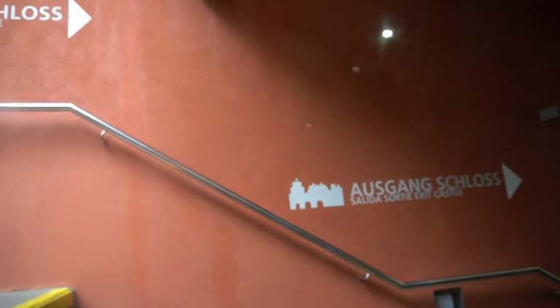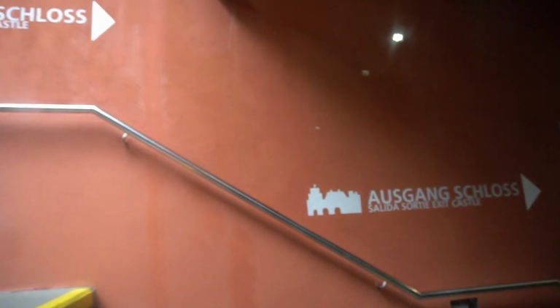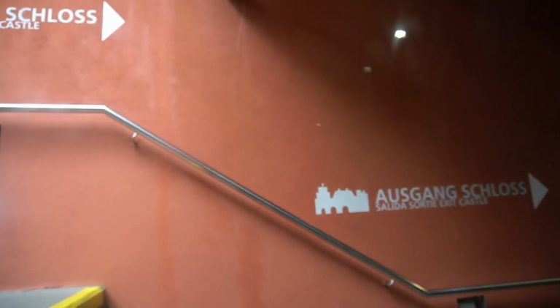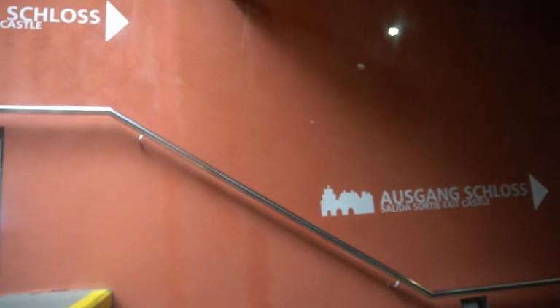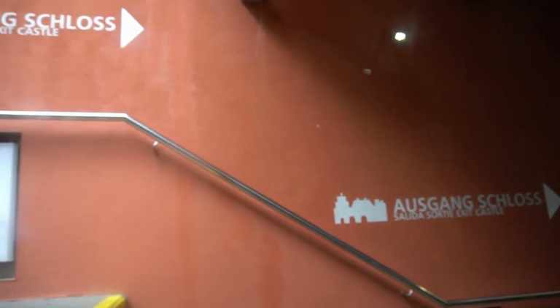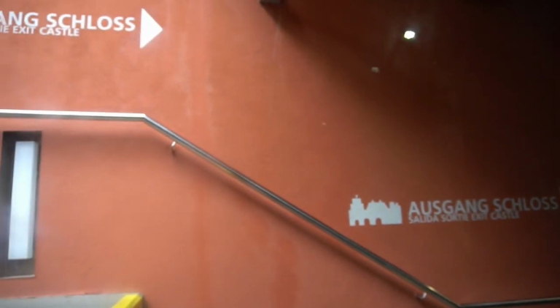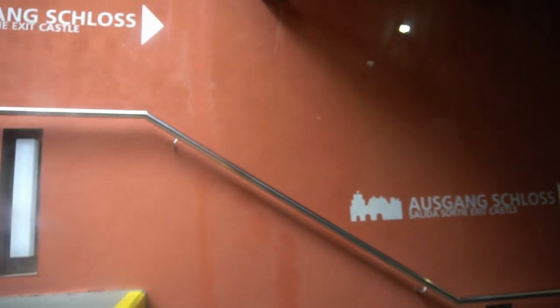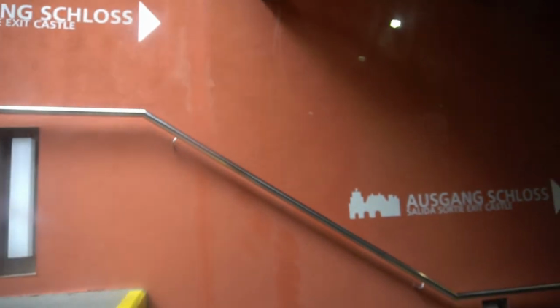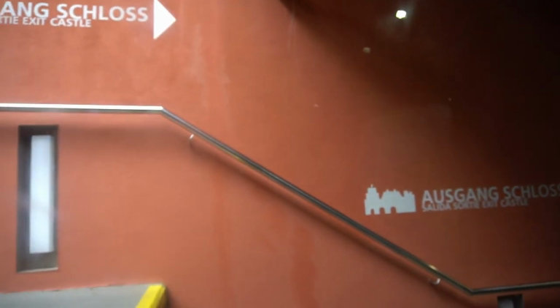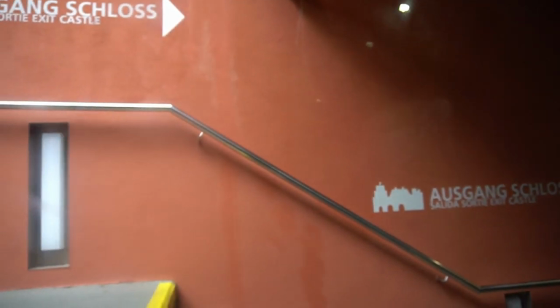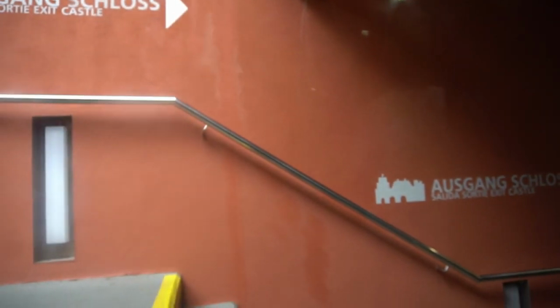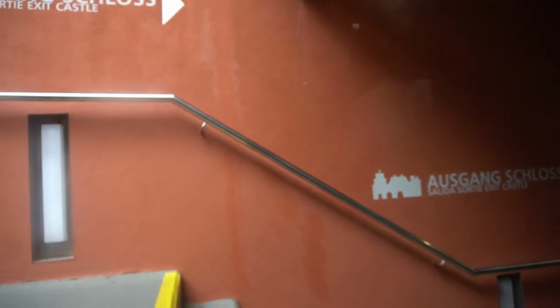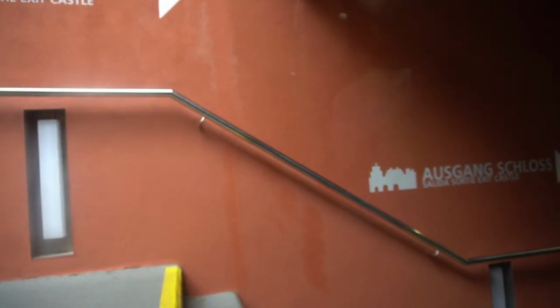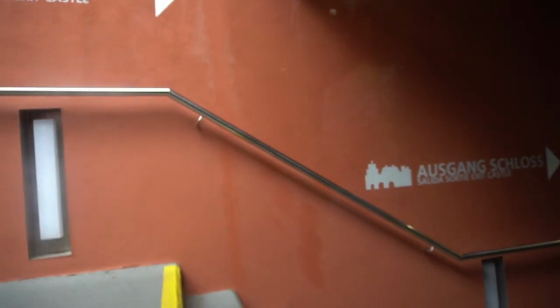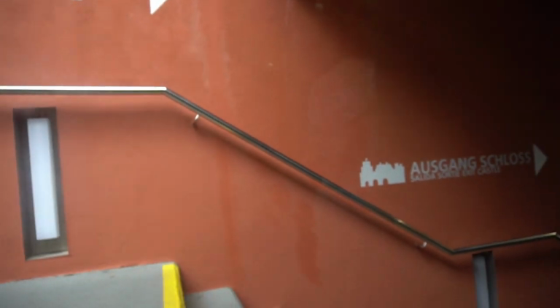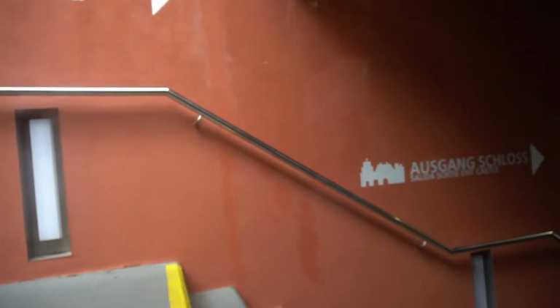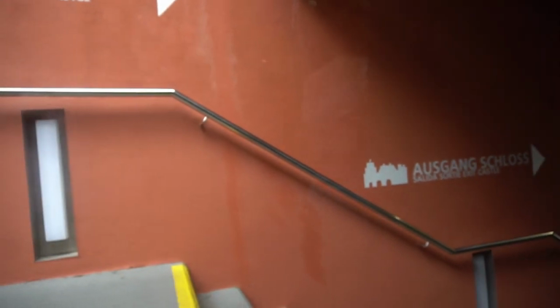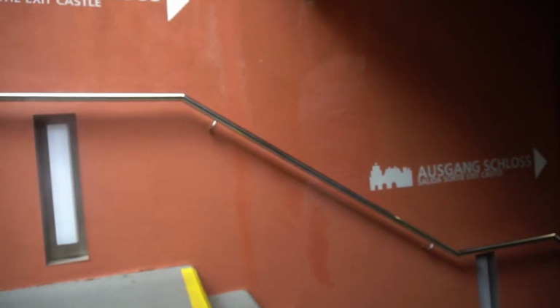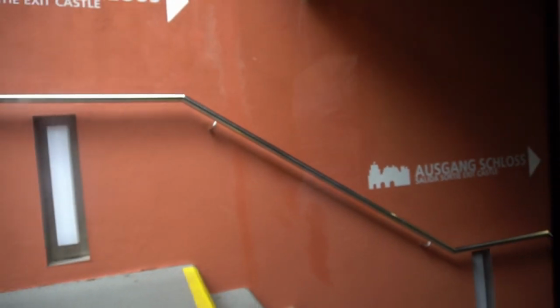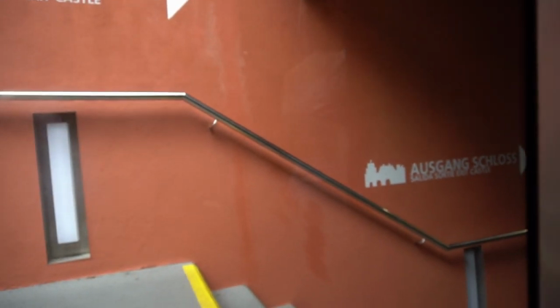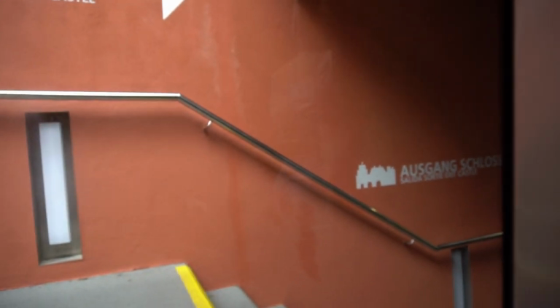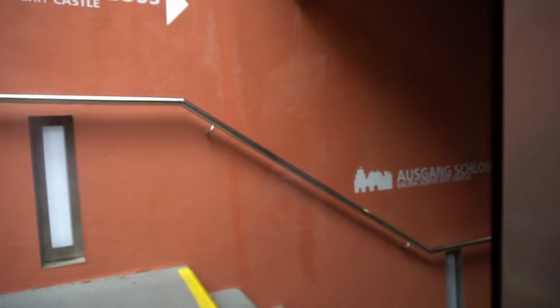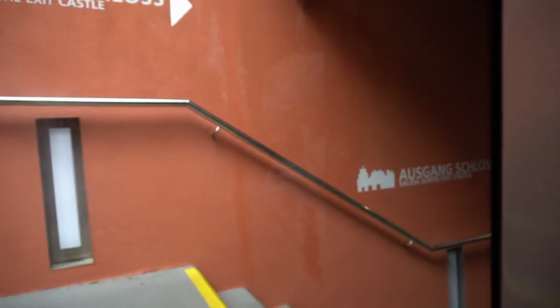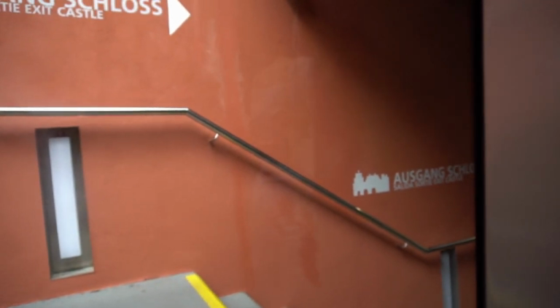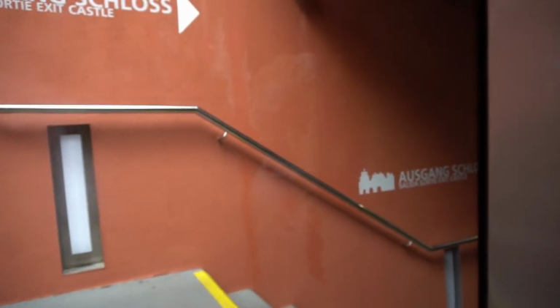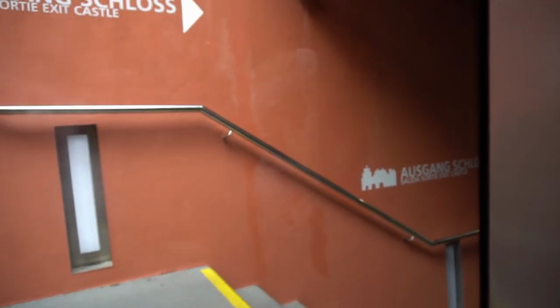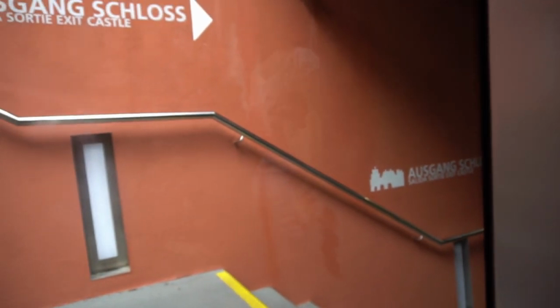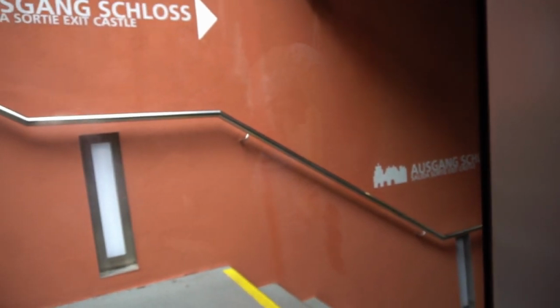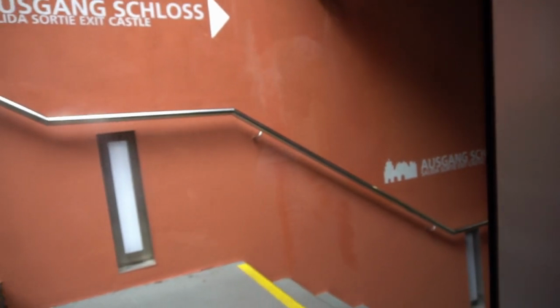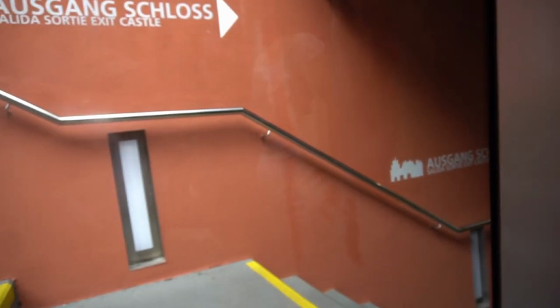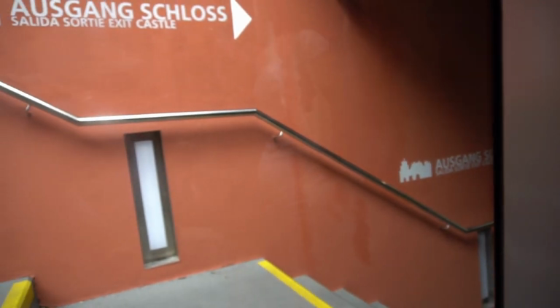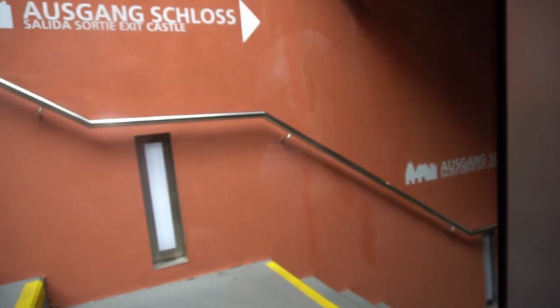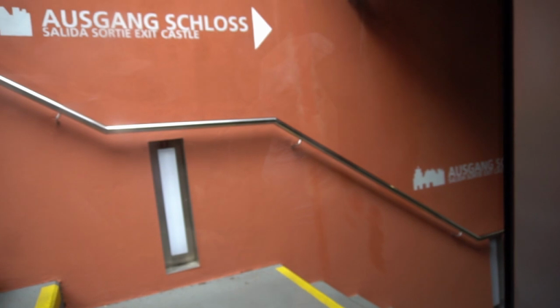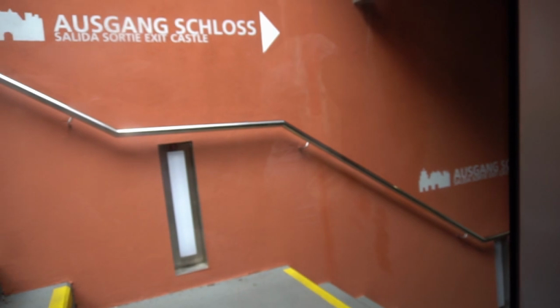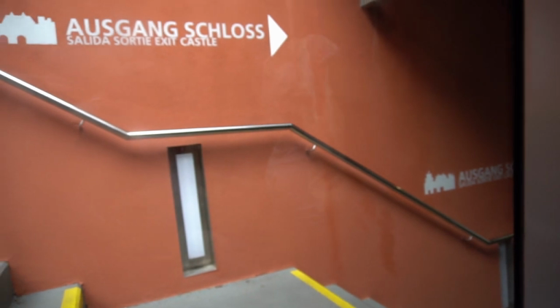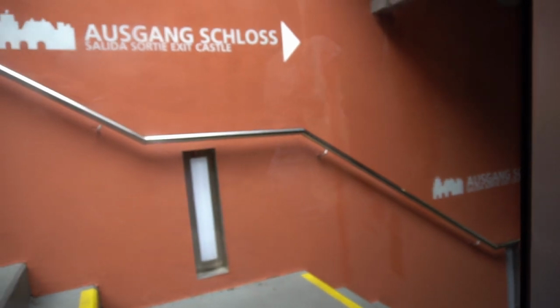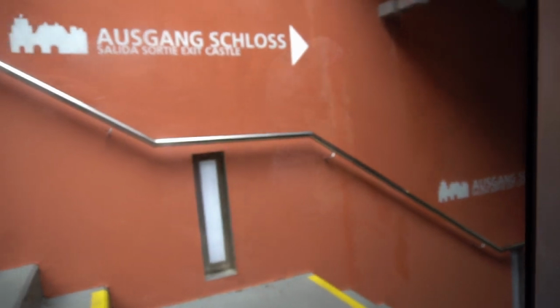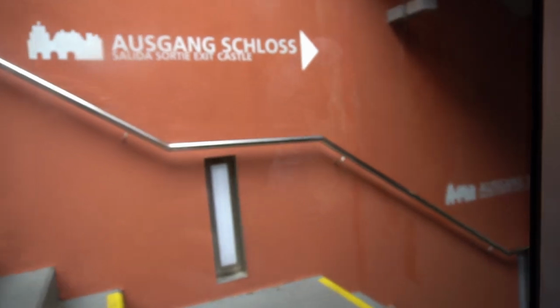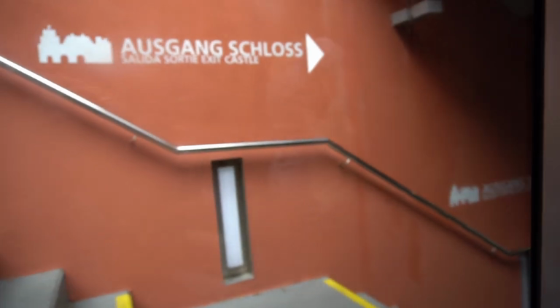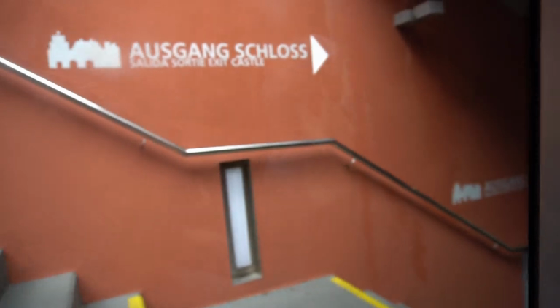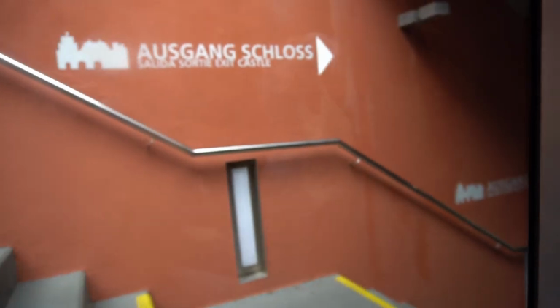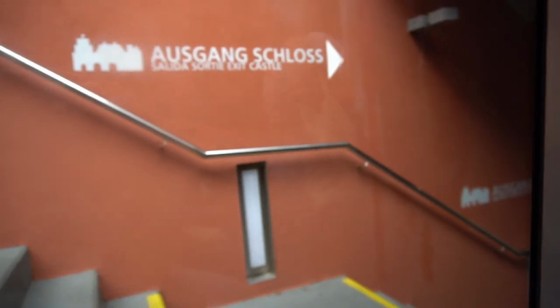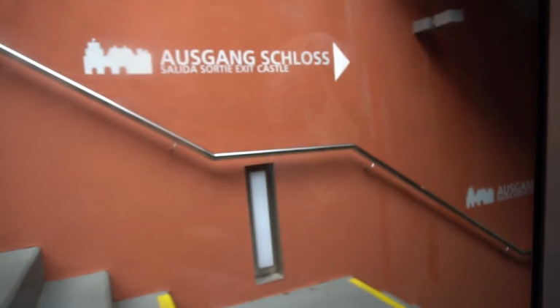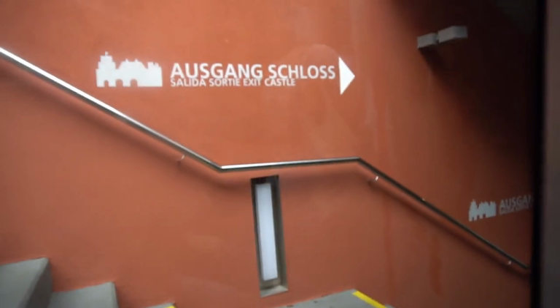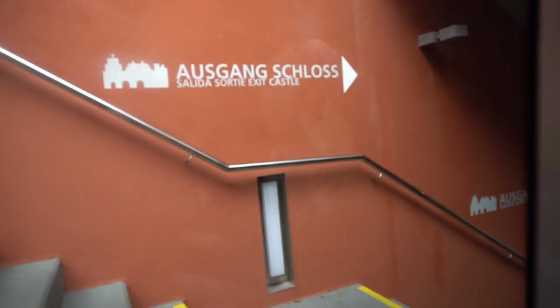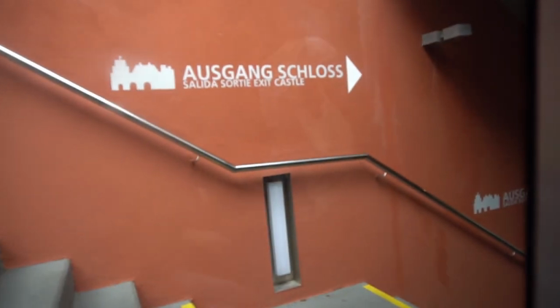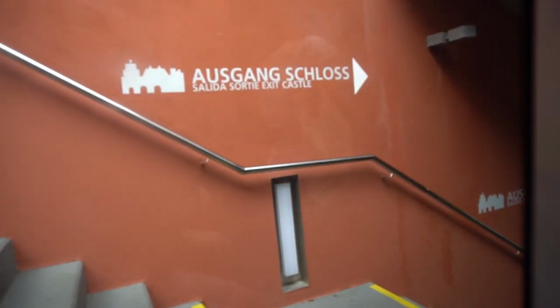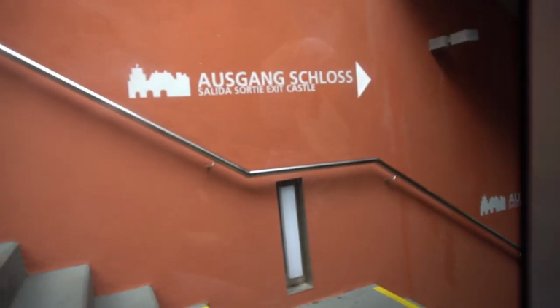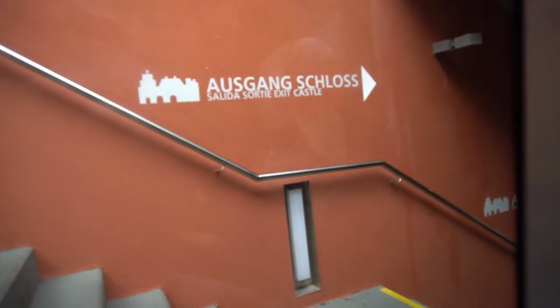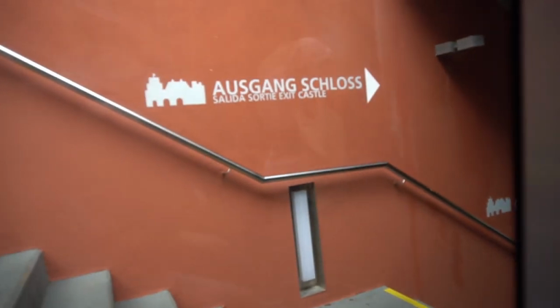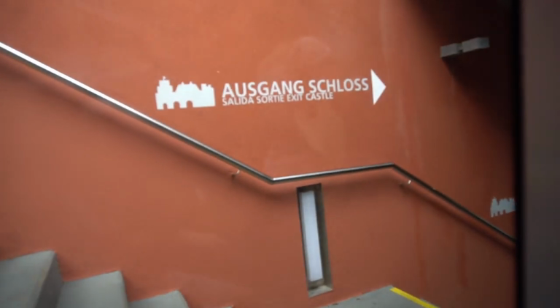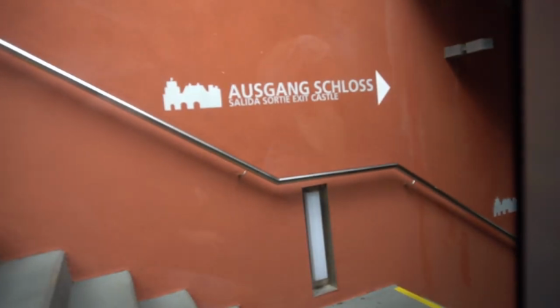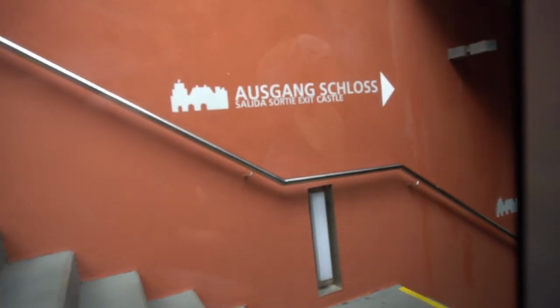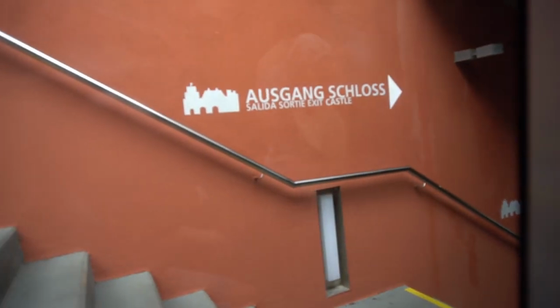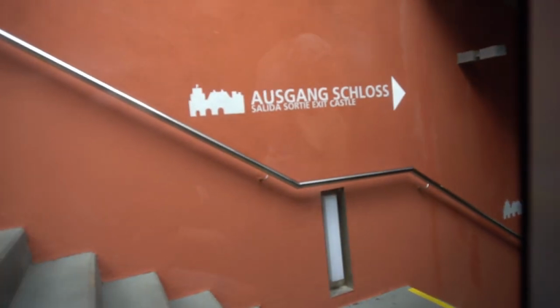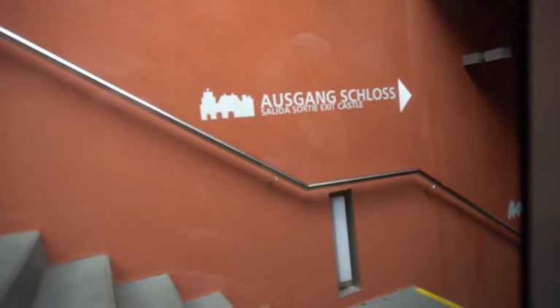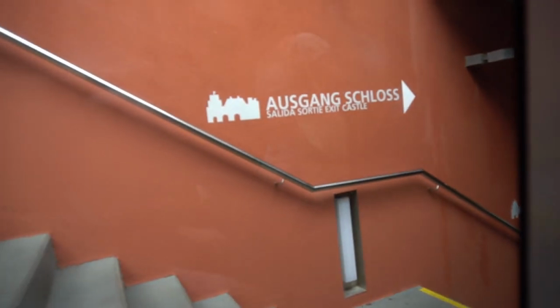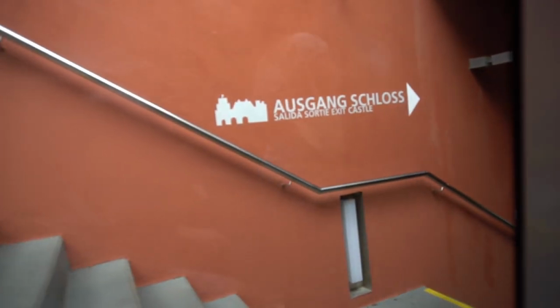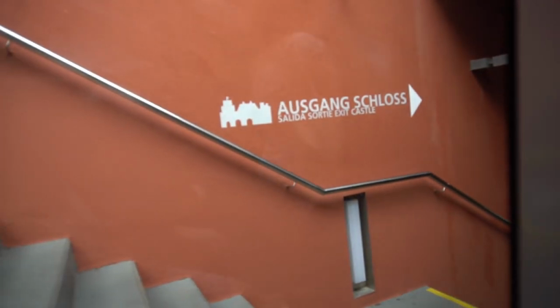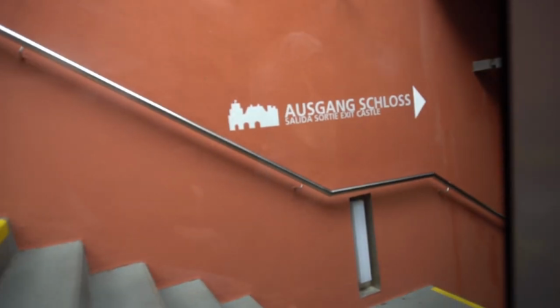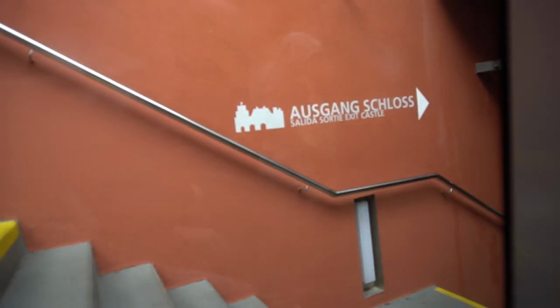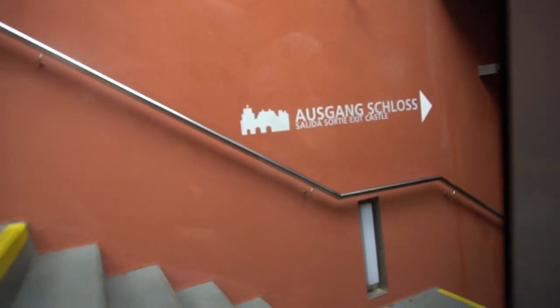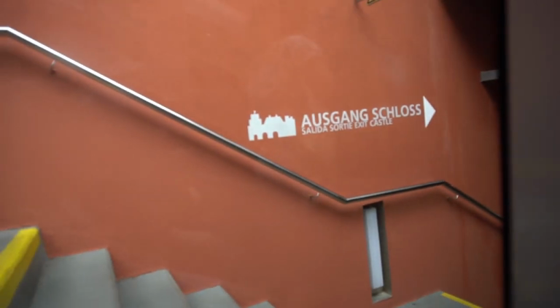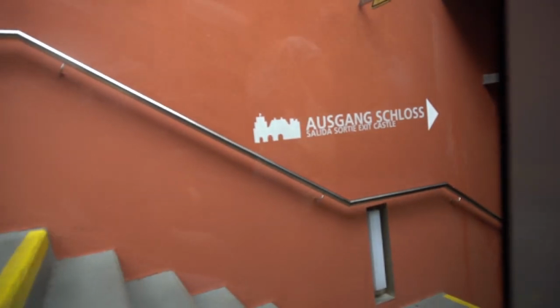So, we've arrived at the Heidelberg Castle. Overall, quite the unique and pleasant trip.